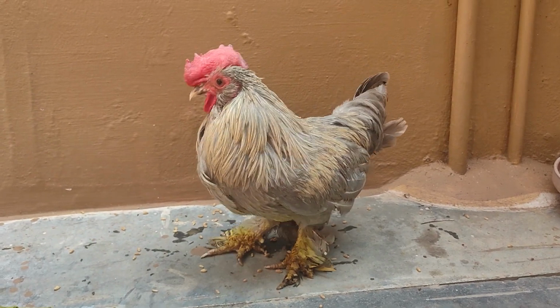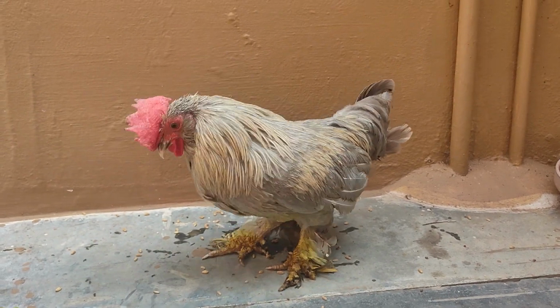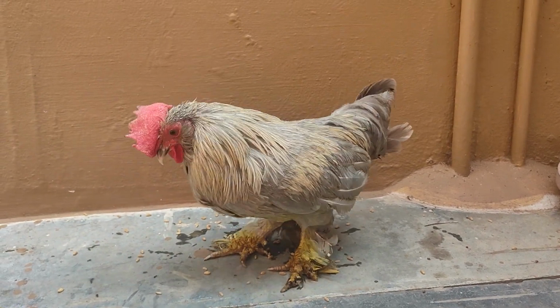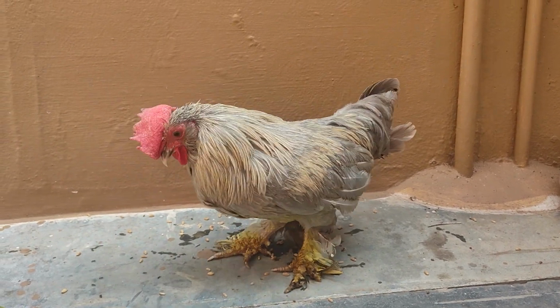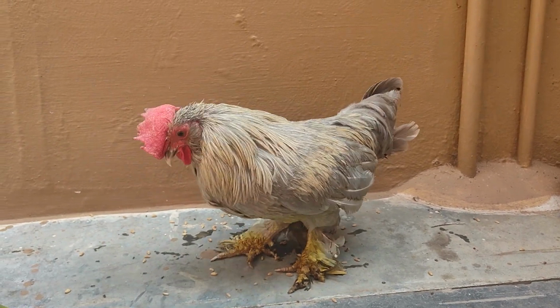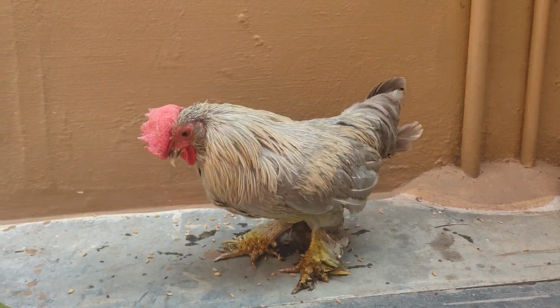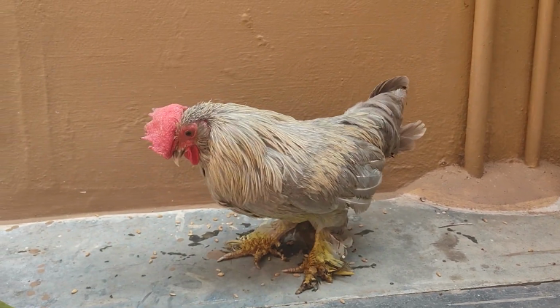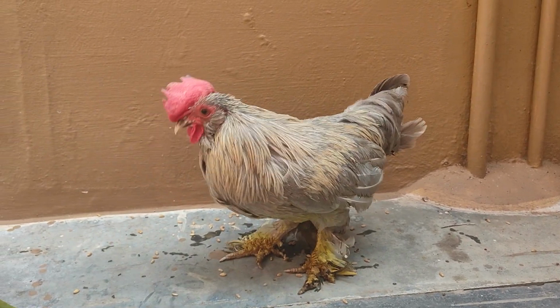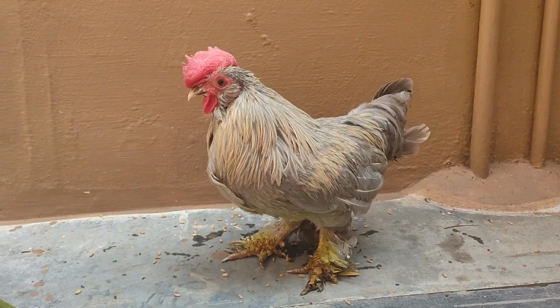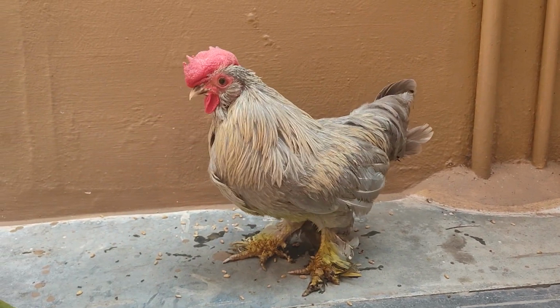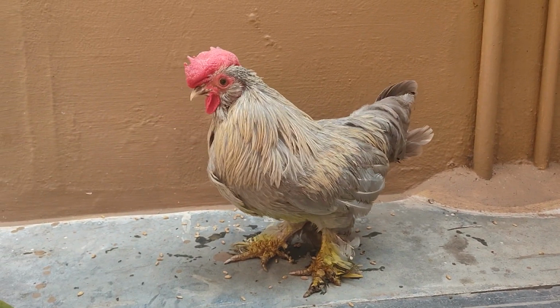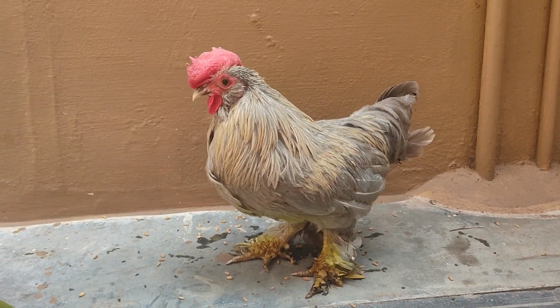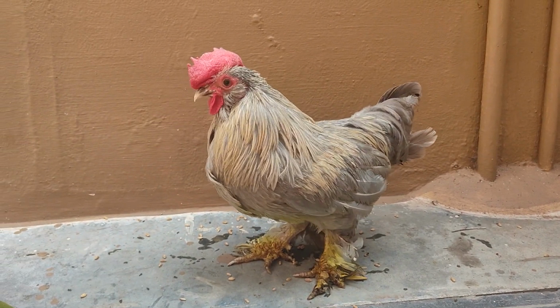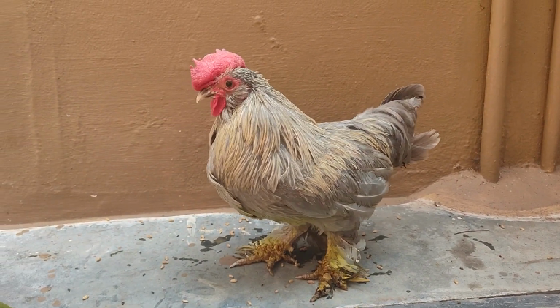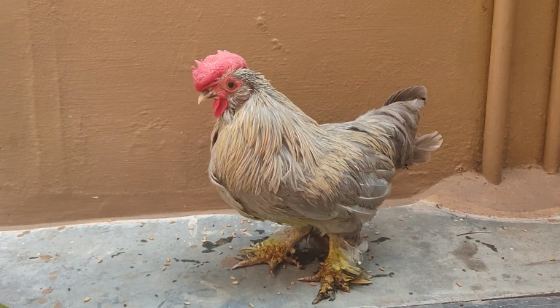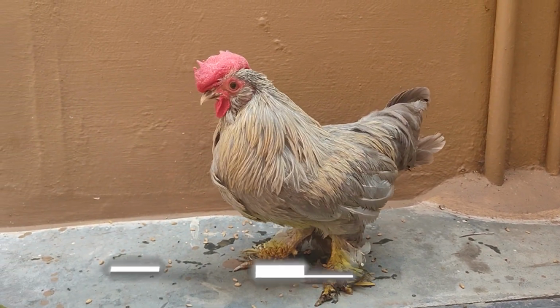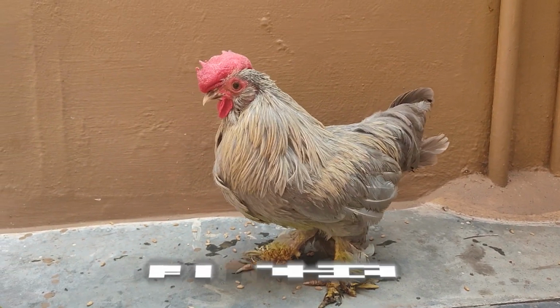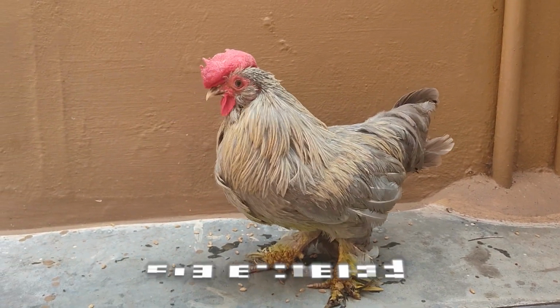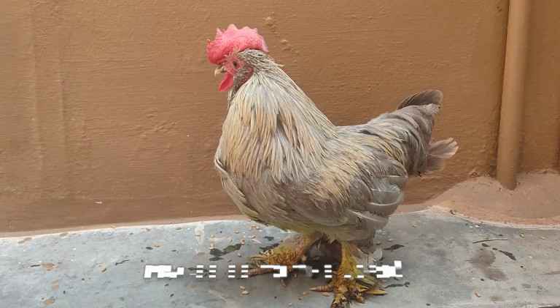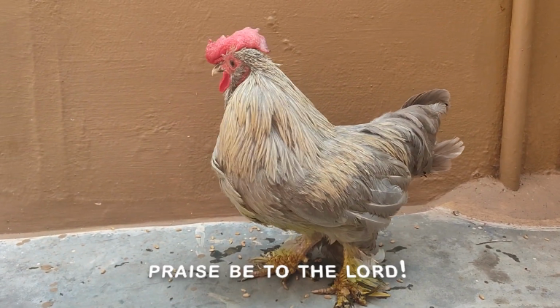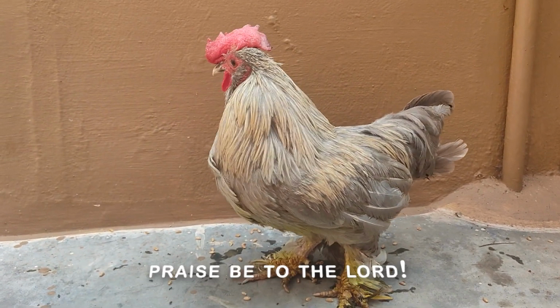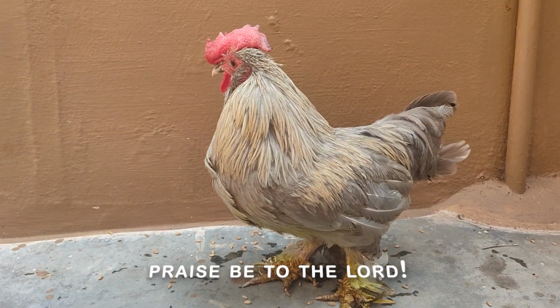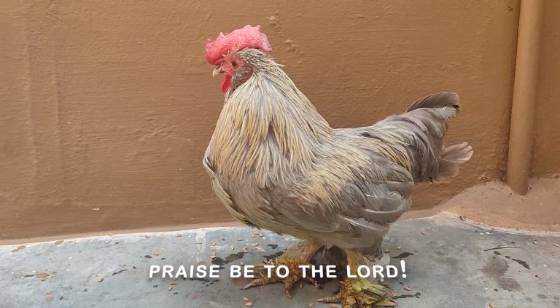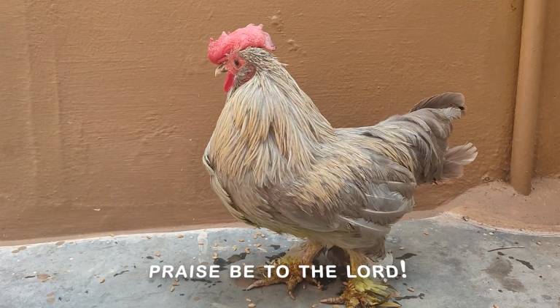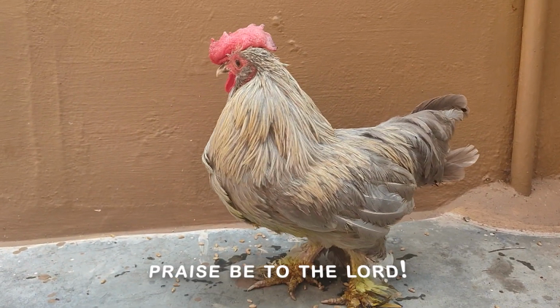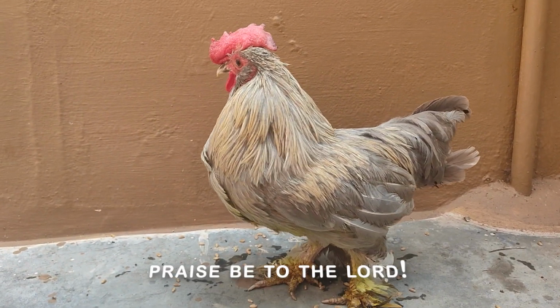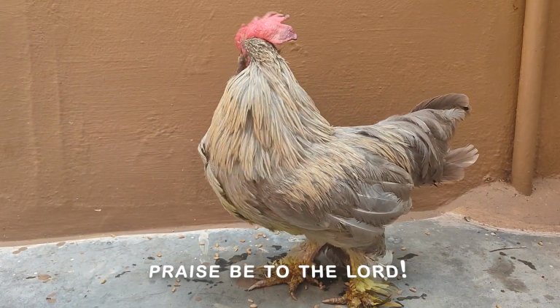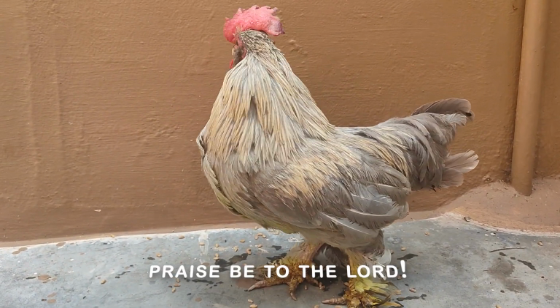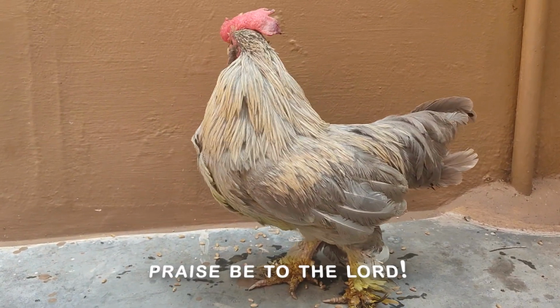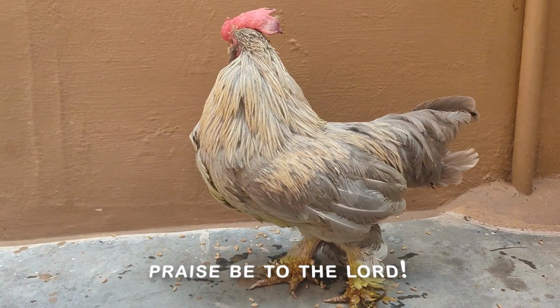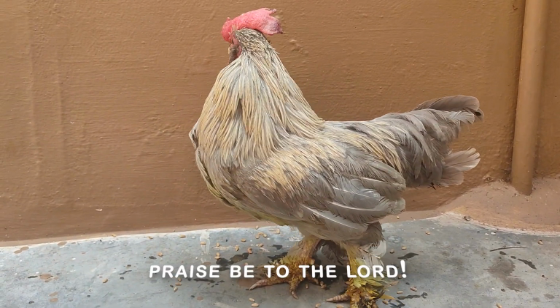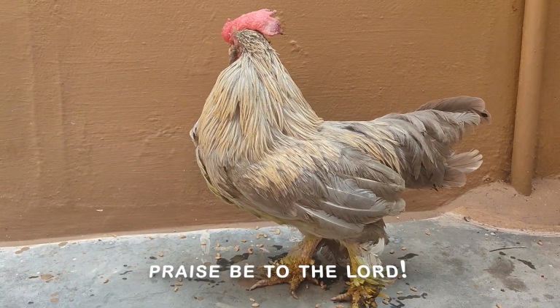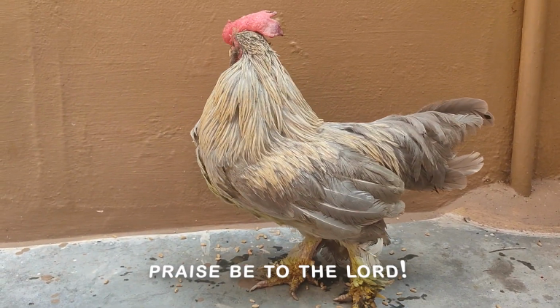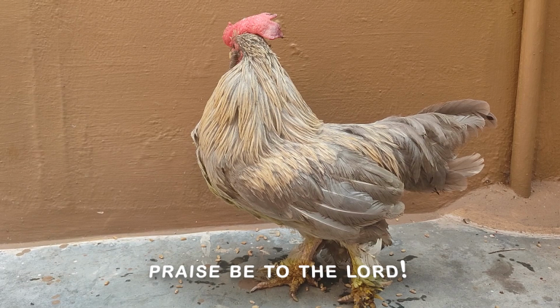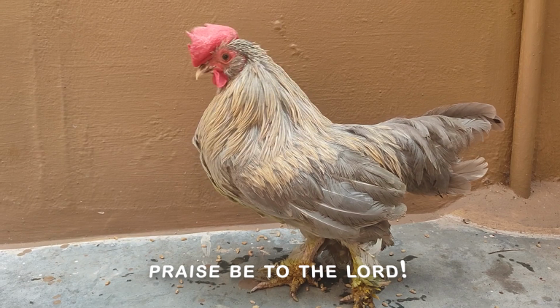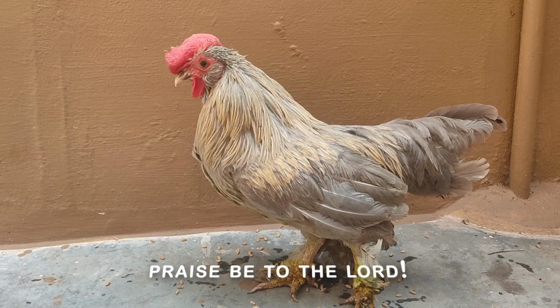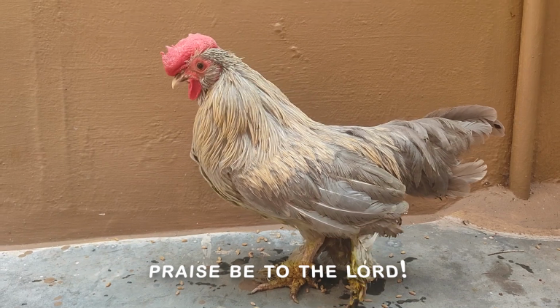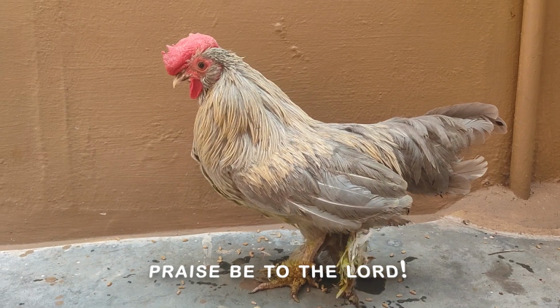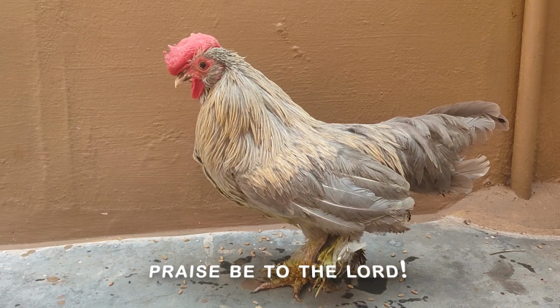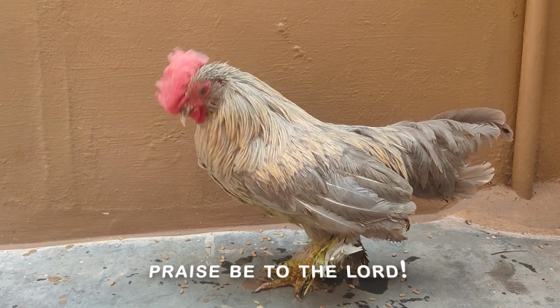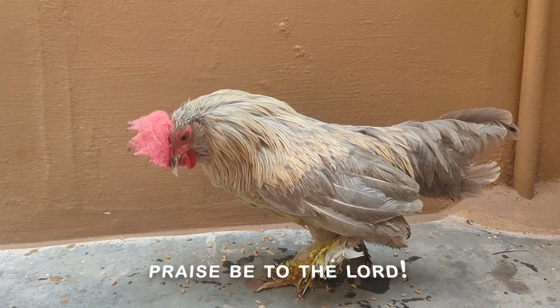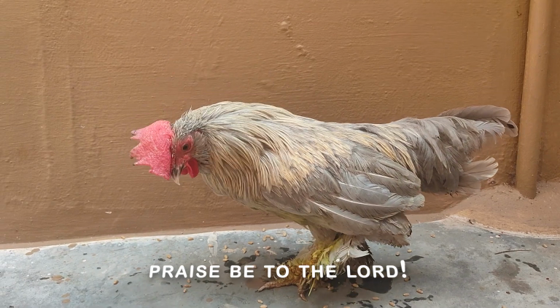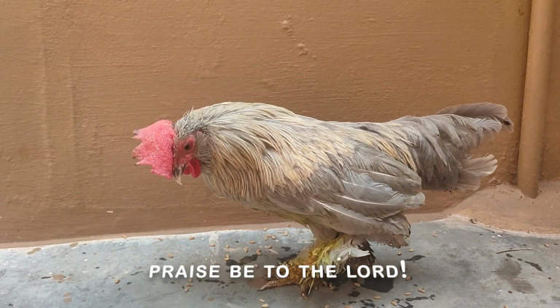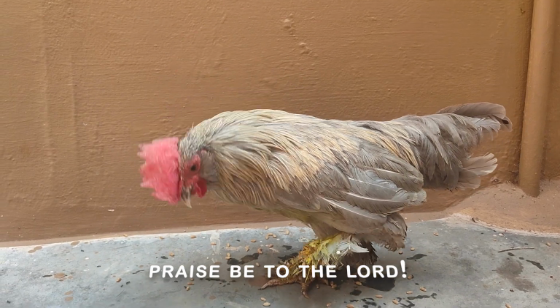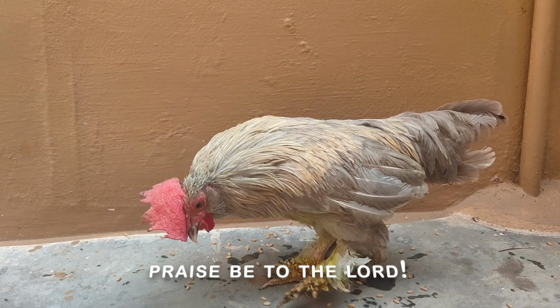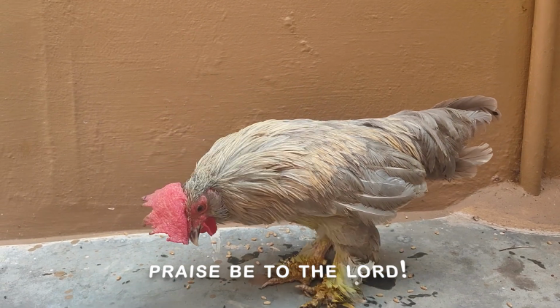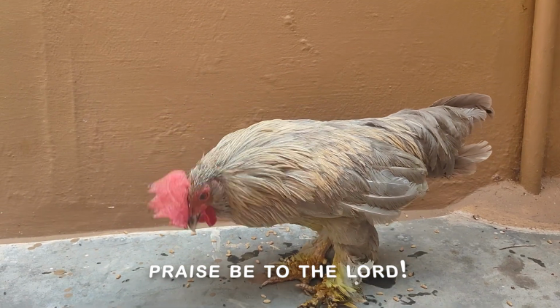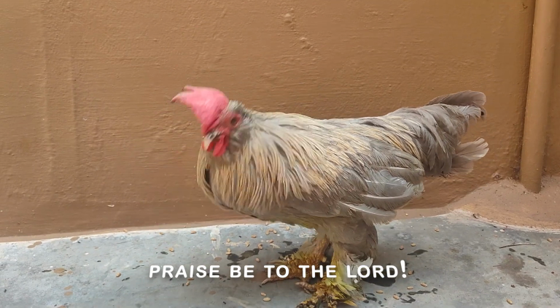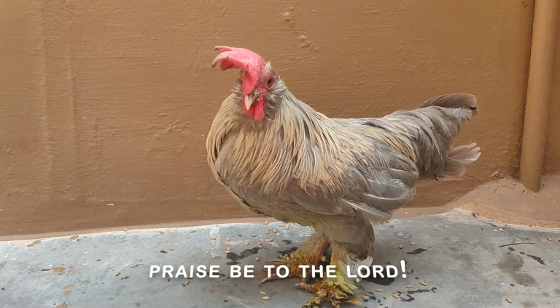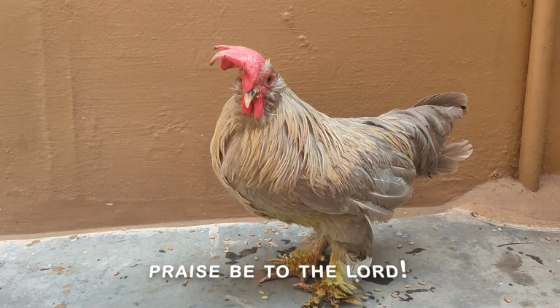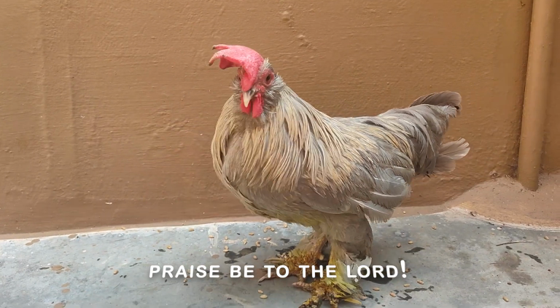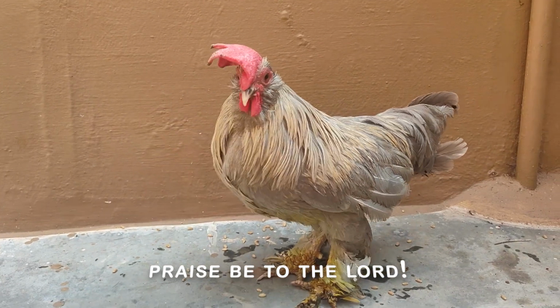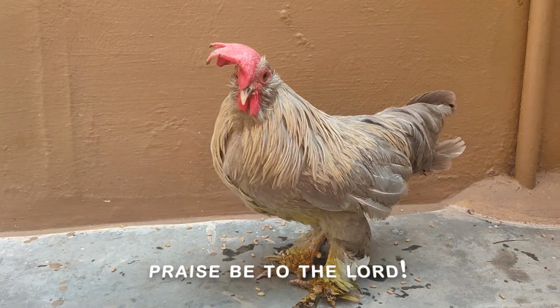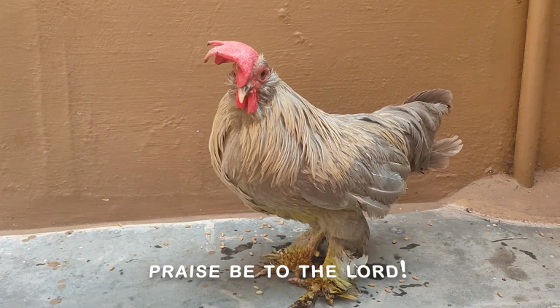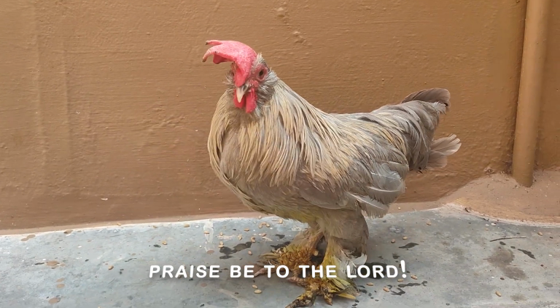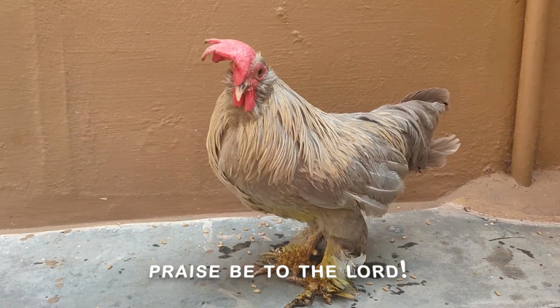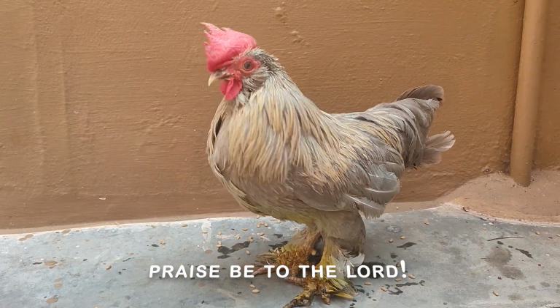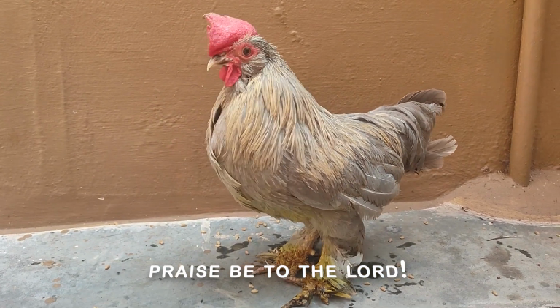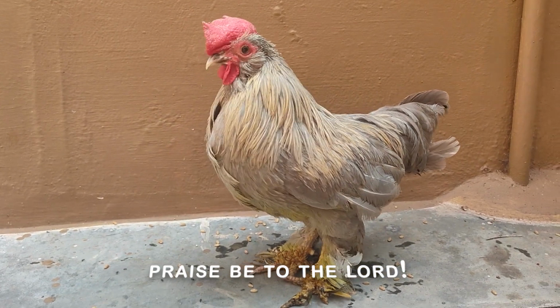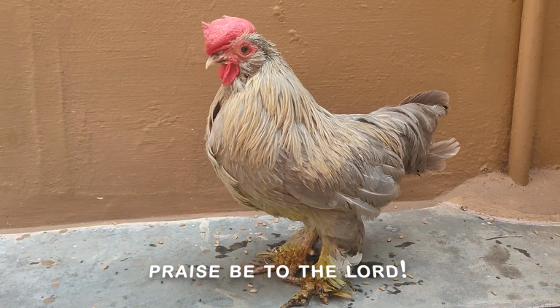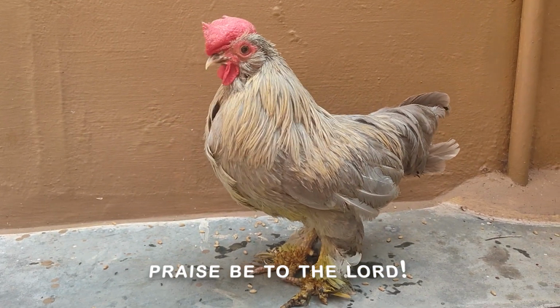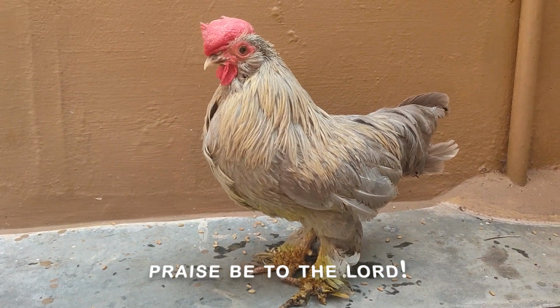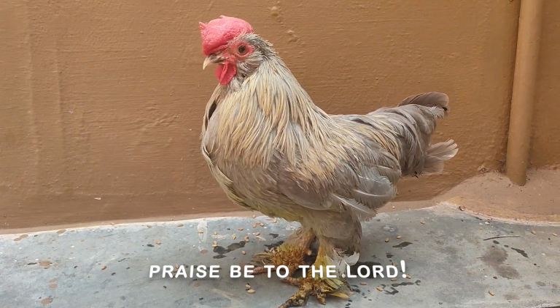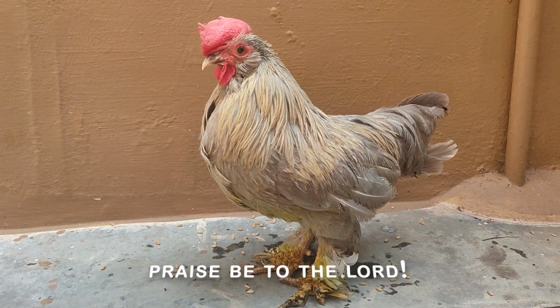That's all about this video. If you know any better medicines for Ranniket disease, please let me know in the comment section. Thanks for watching.